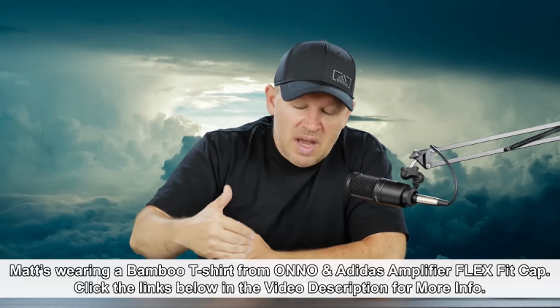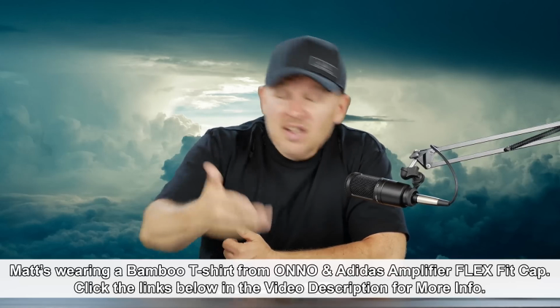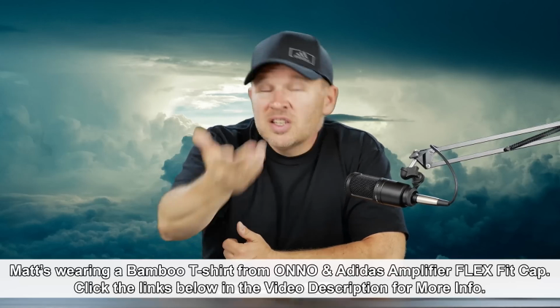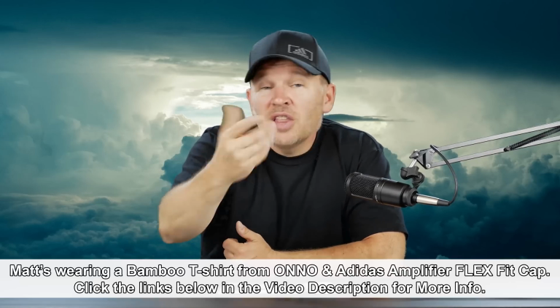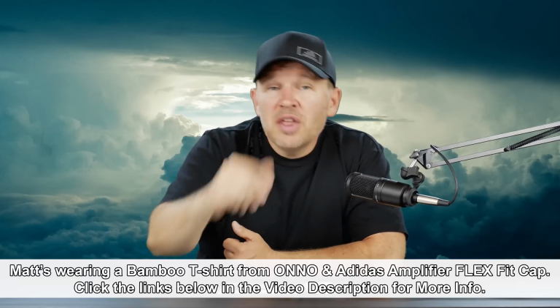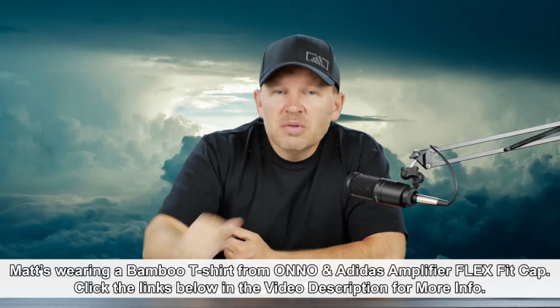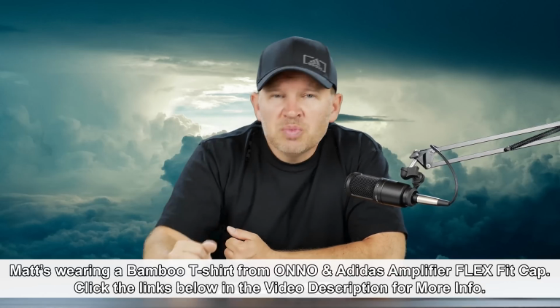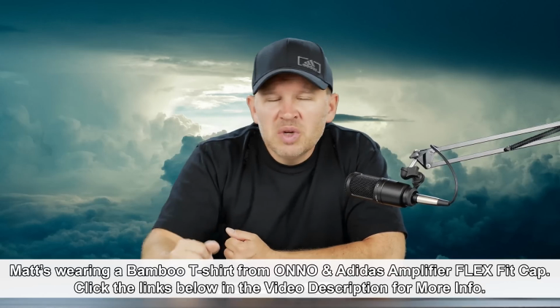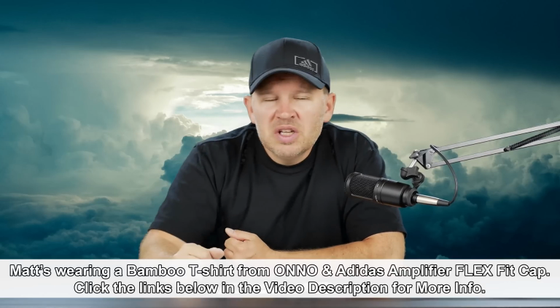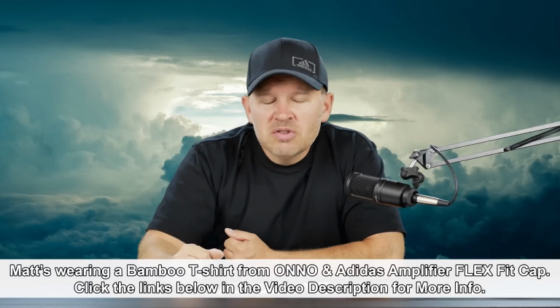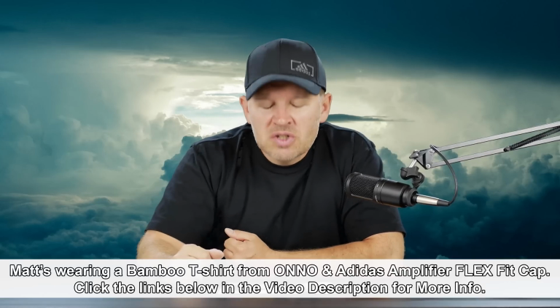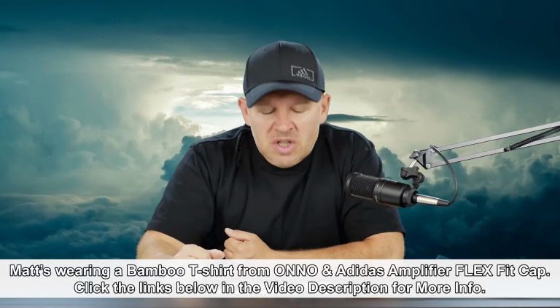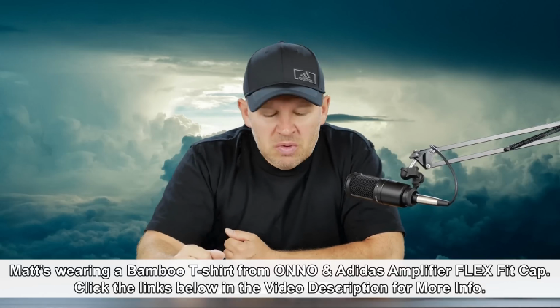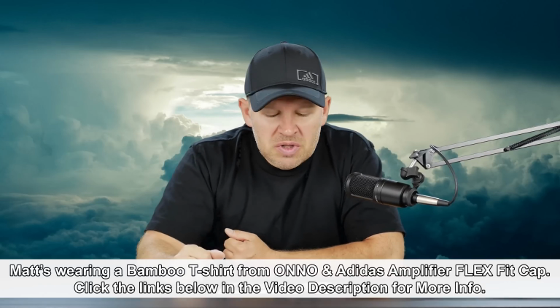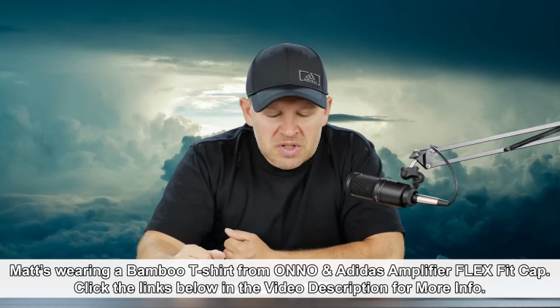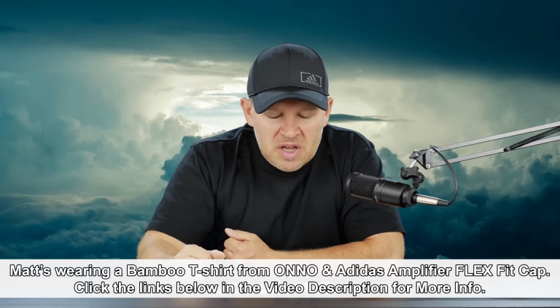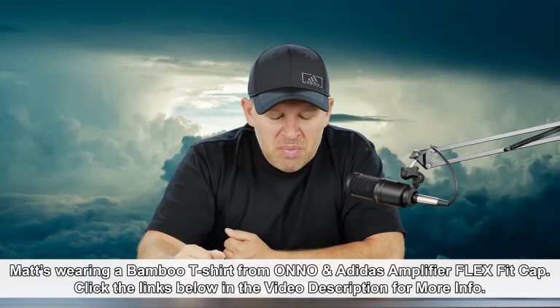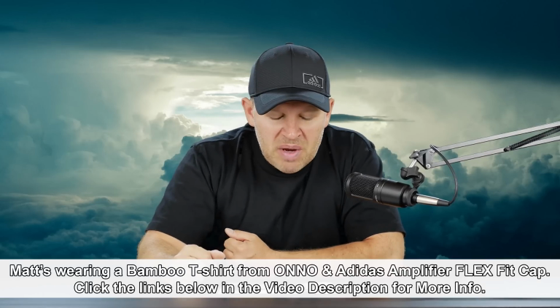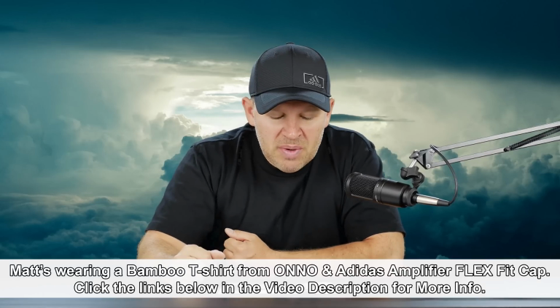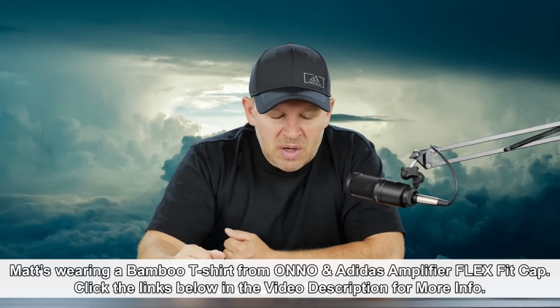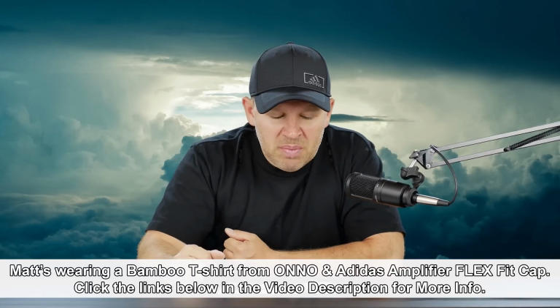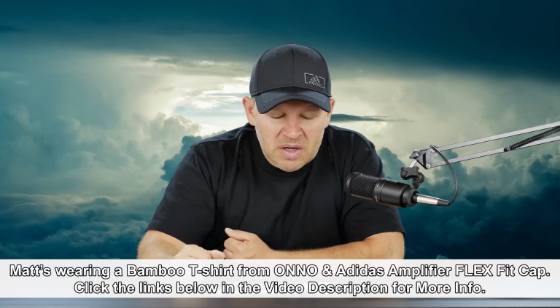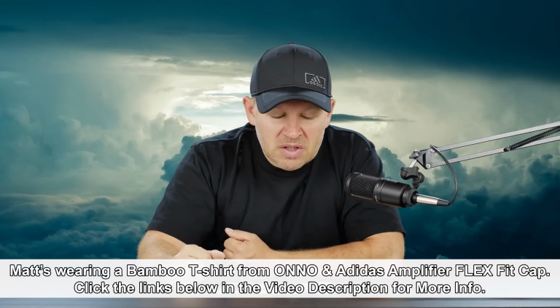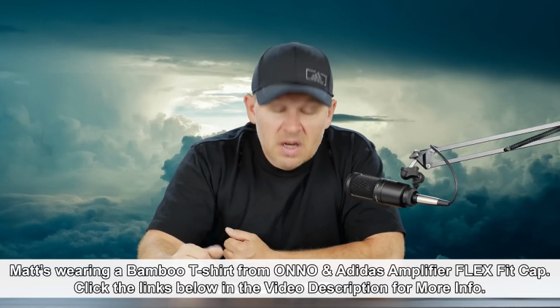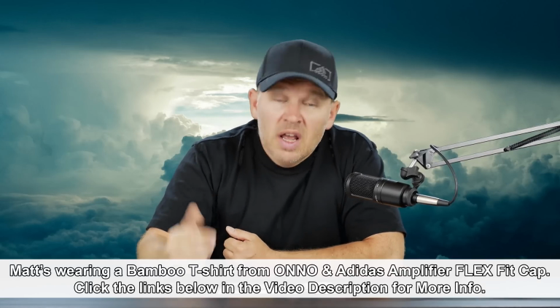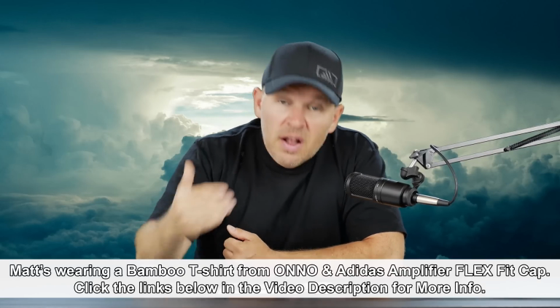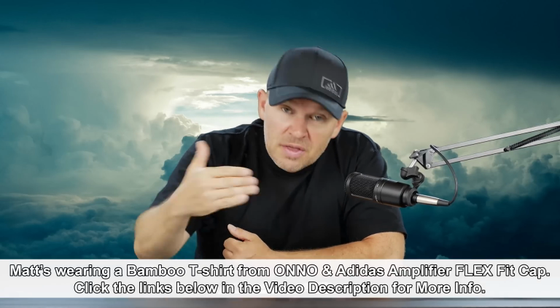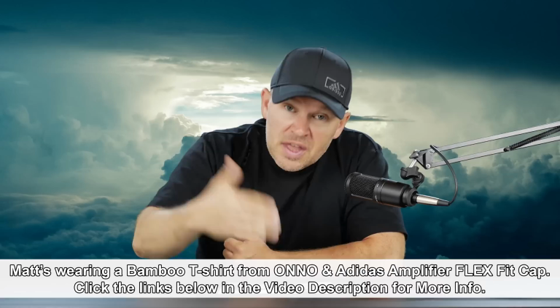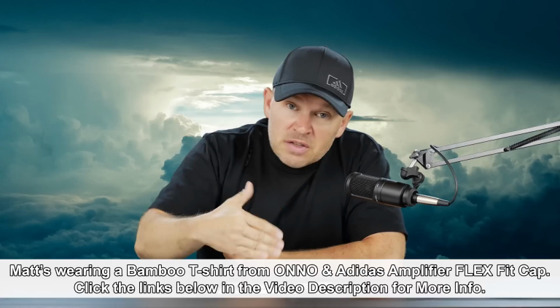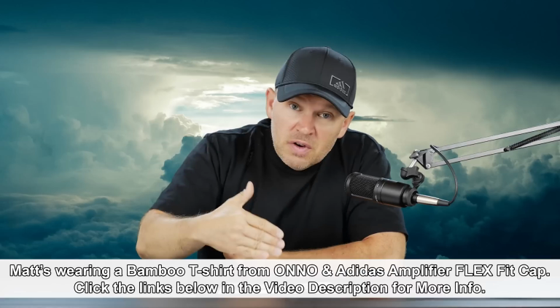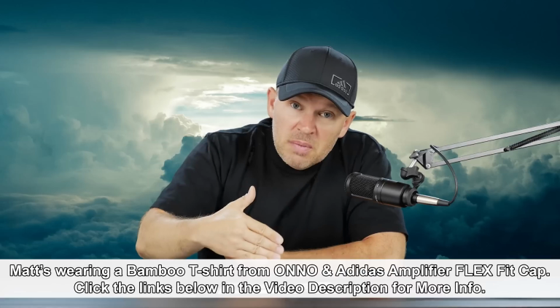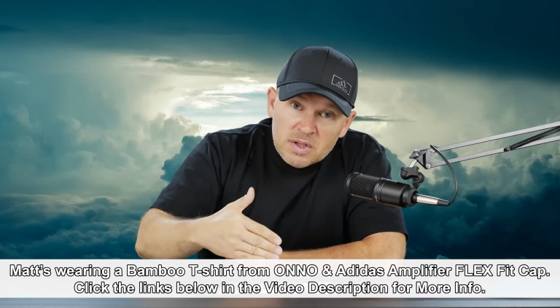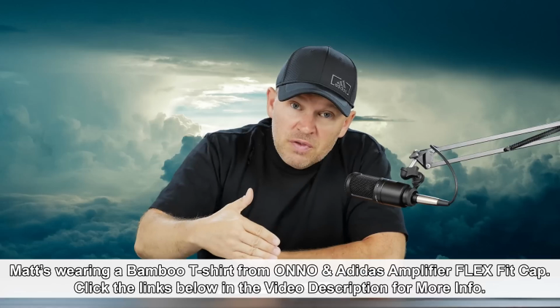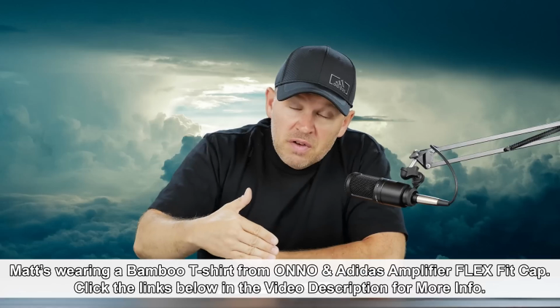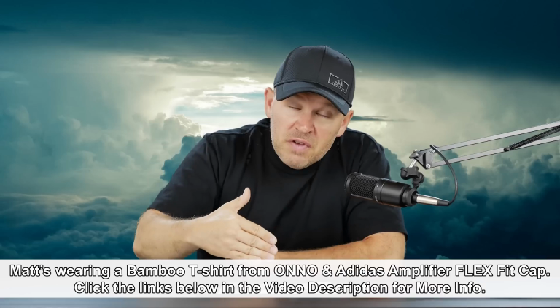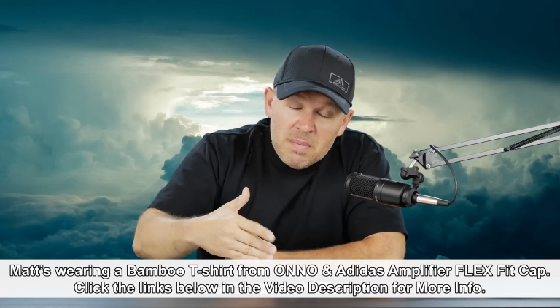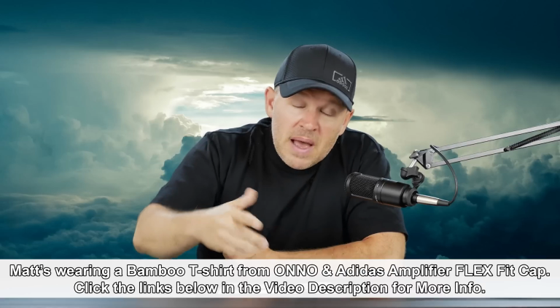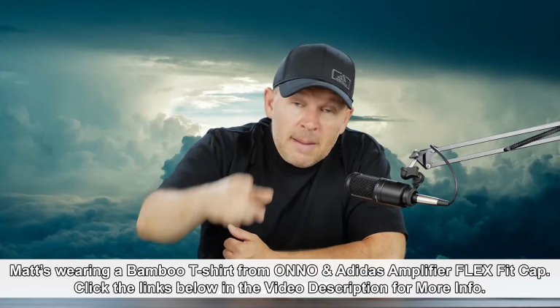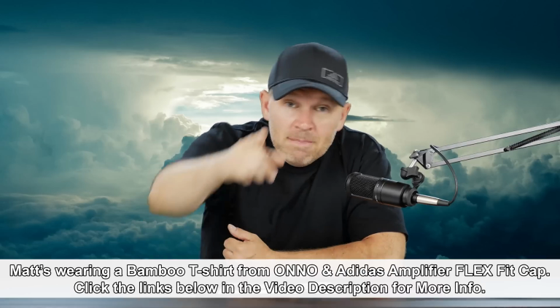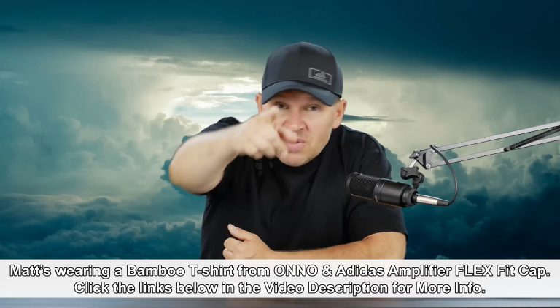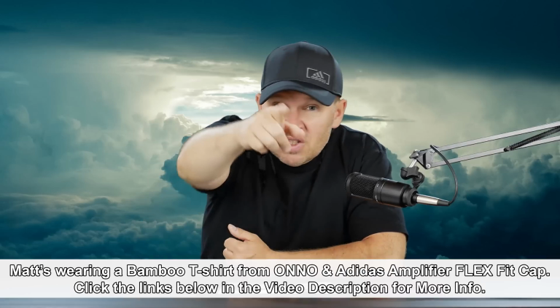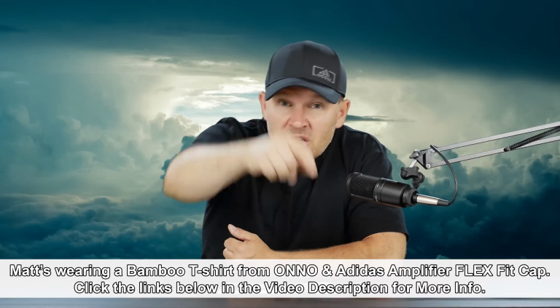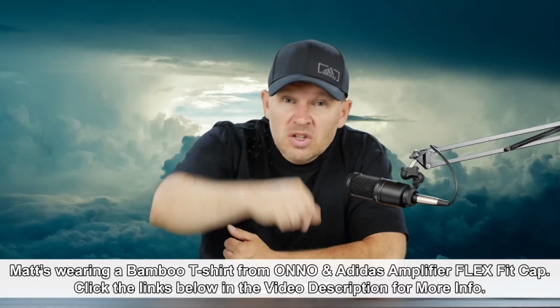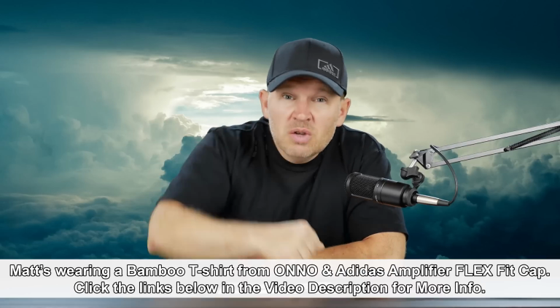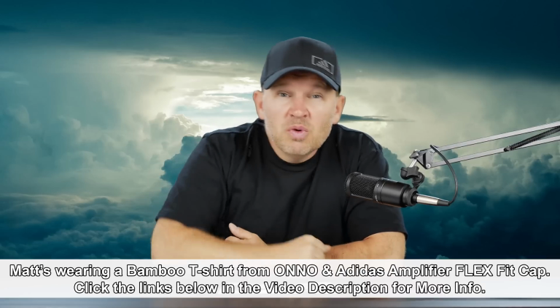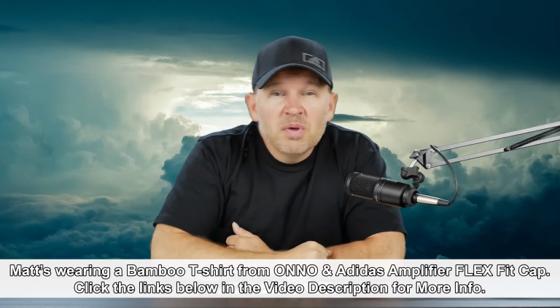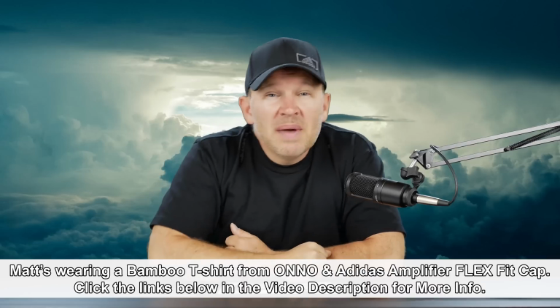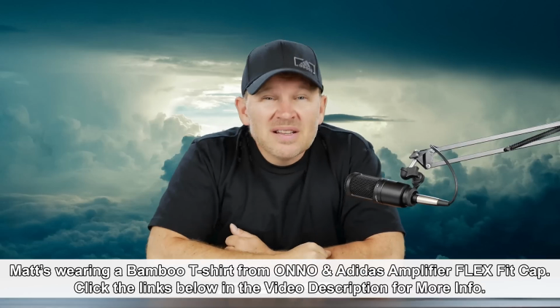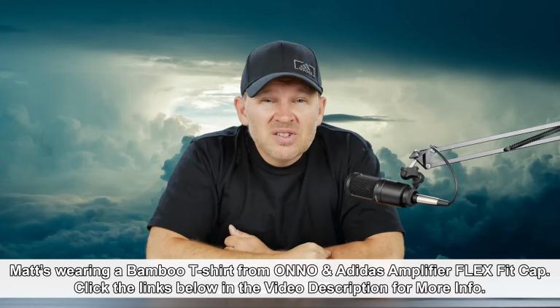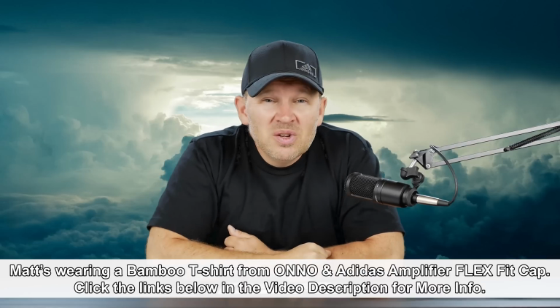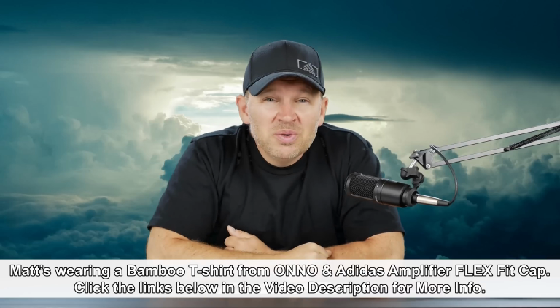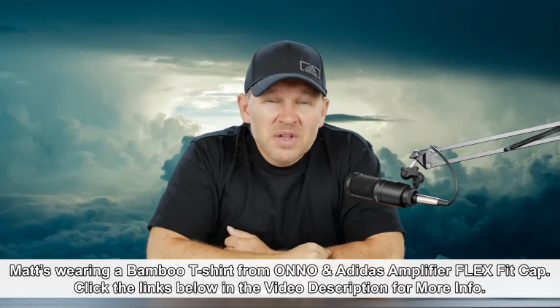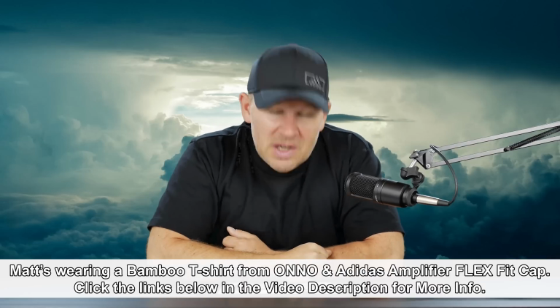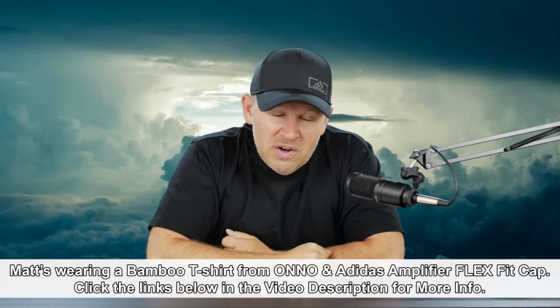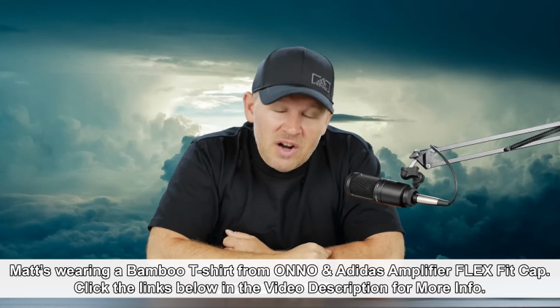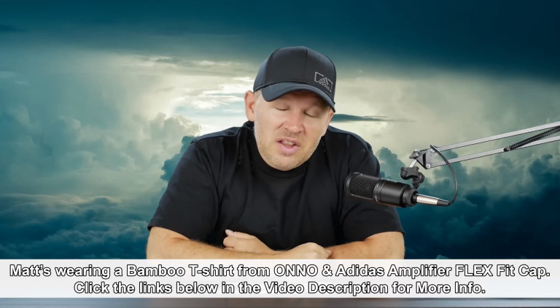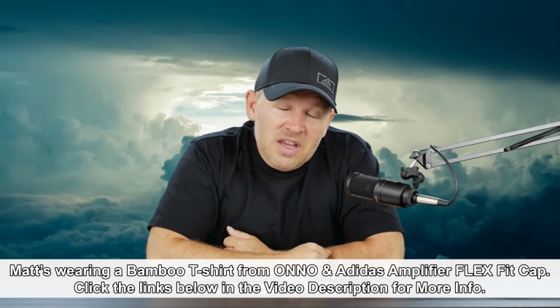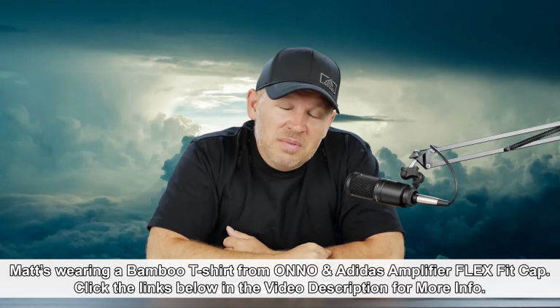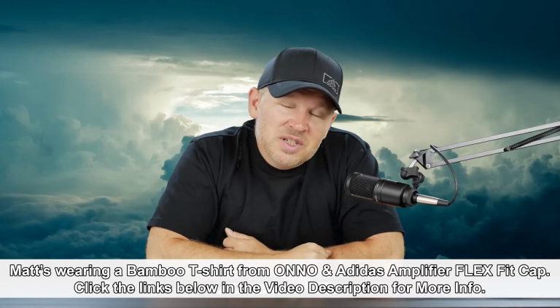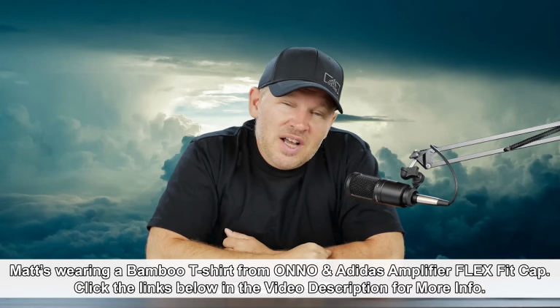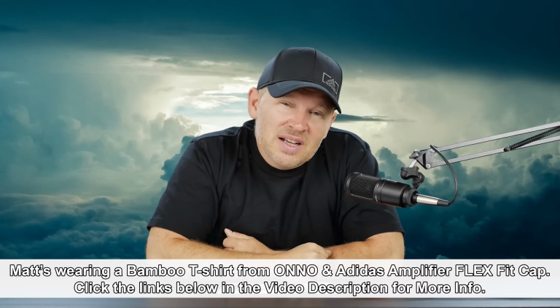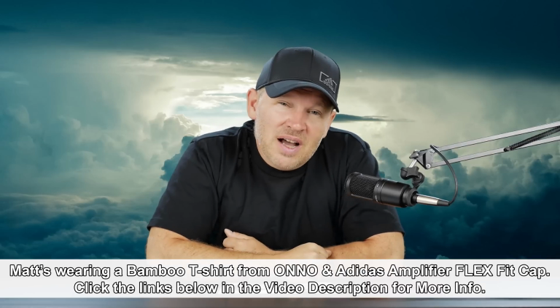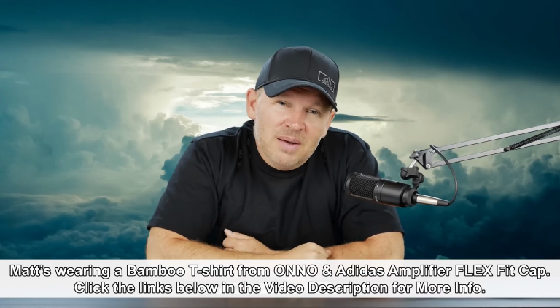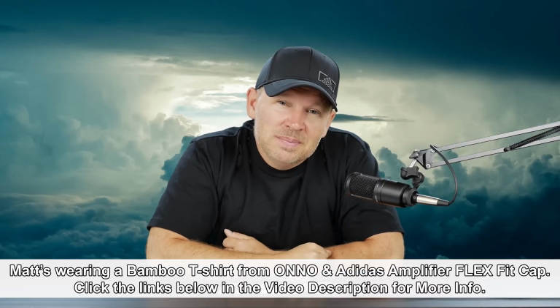I just thought it was pretty interesting with the sandpaper comparison. Thanks very much for your feedback. Stay tuned — we'll be back soon here at Art of the Image dot com.